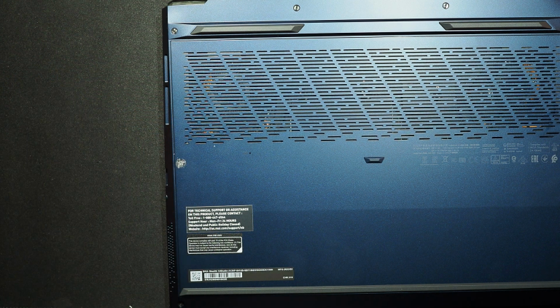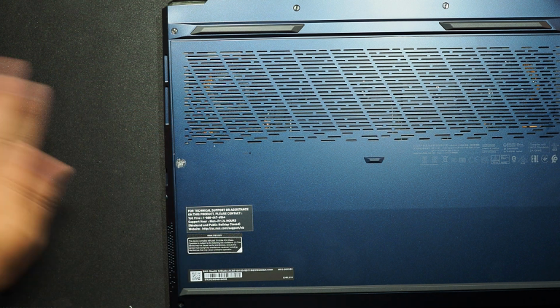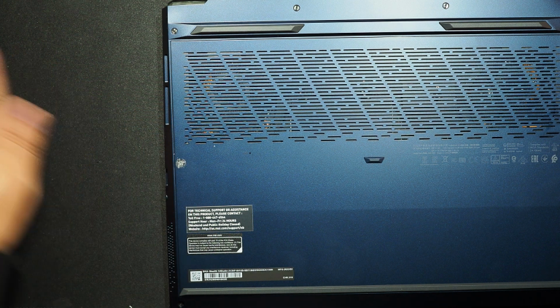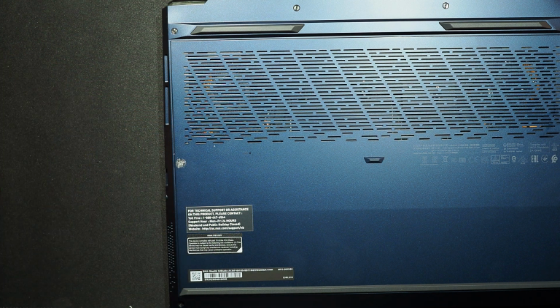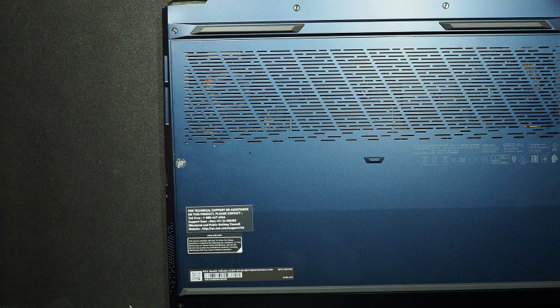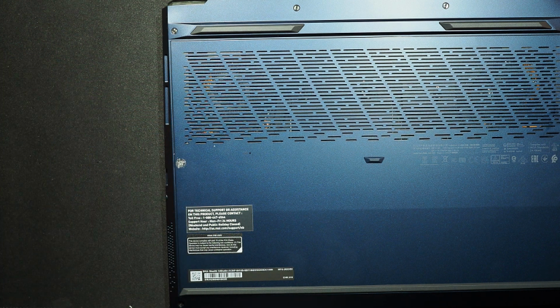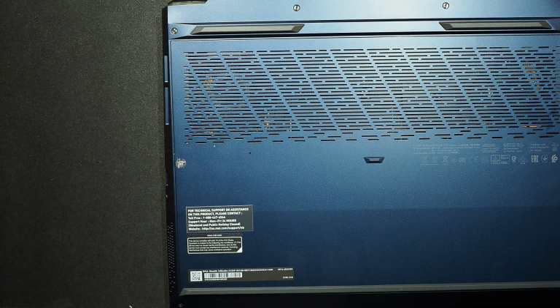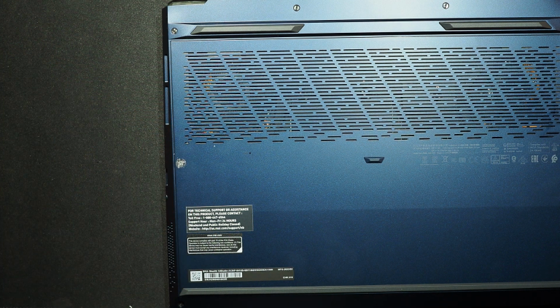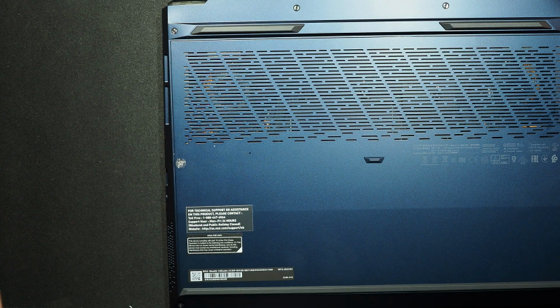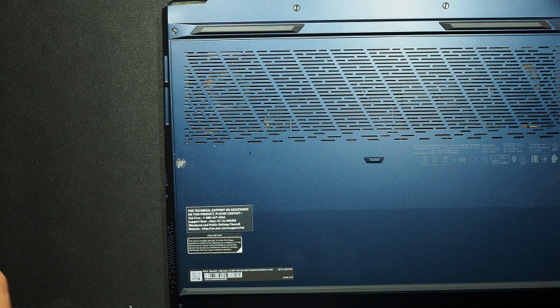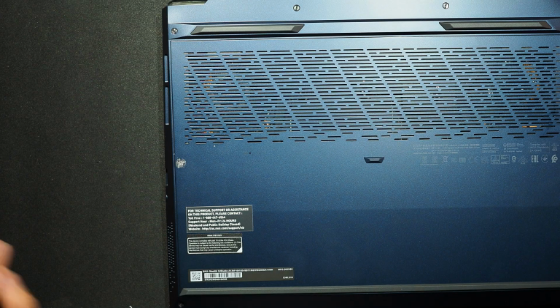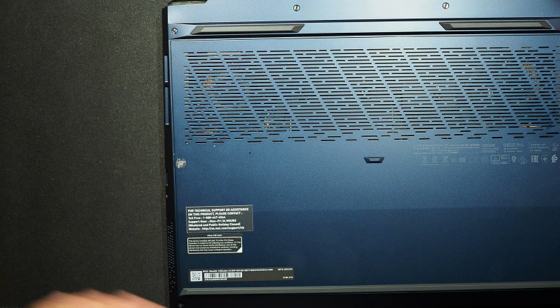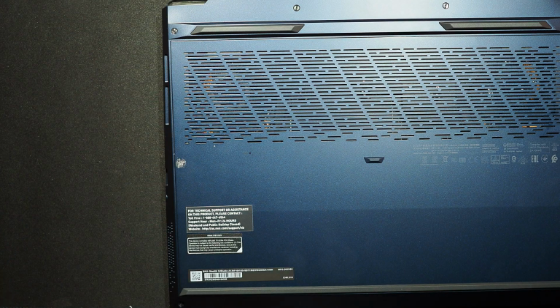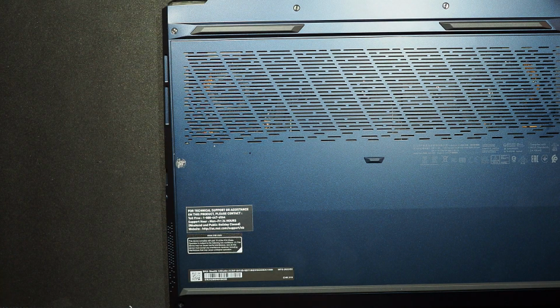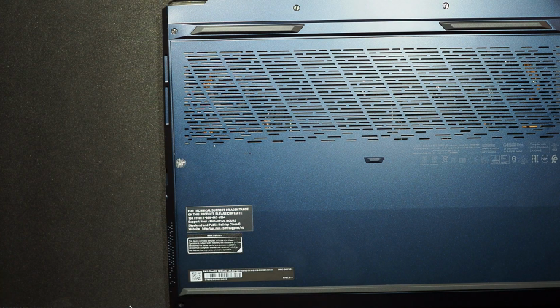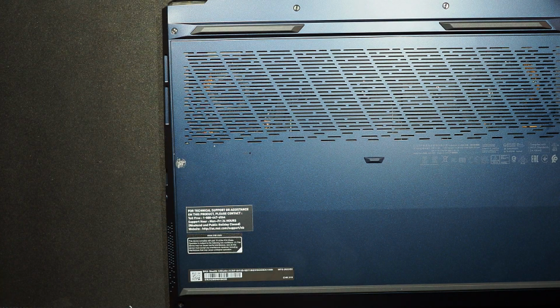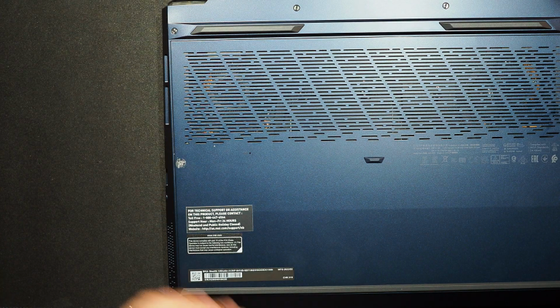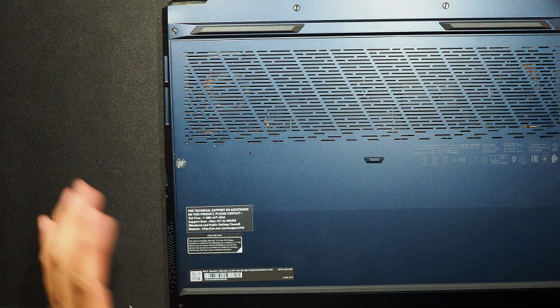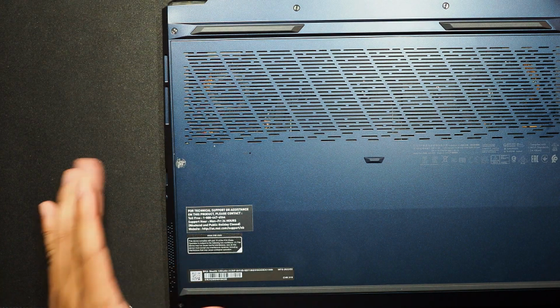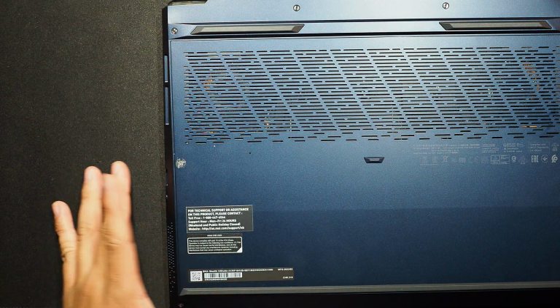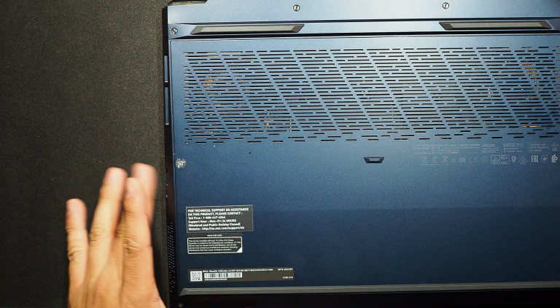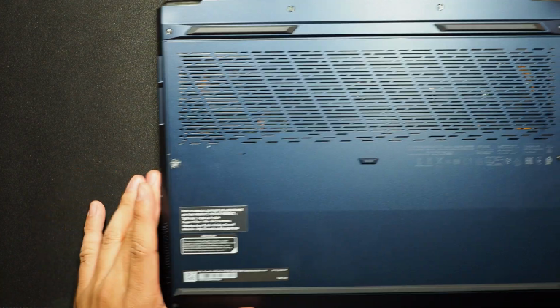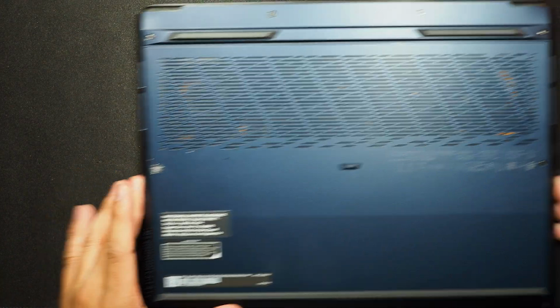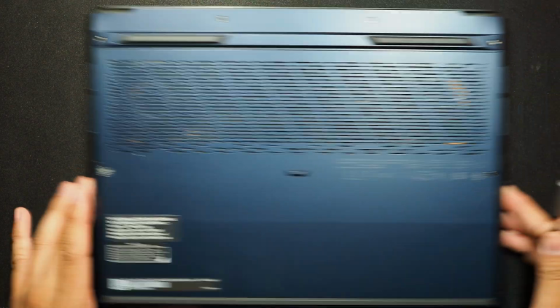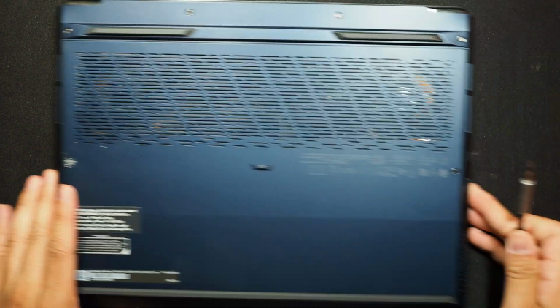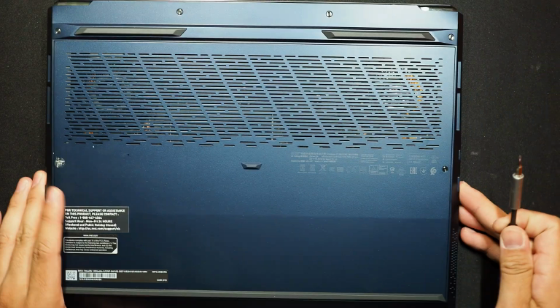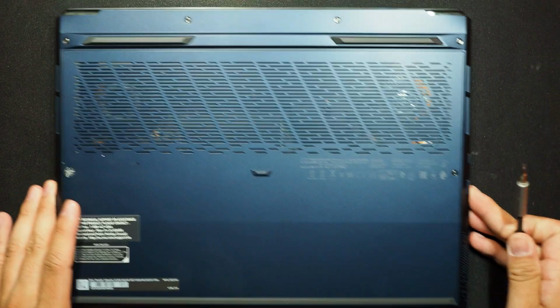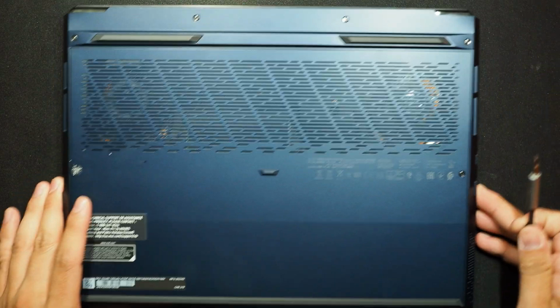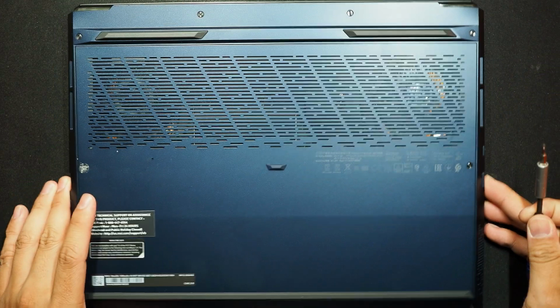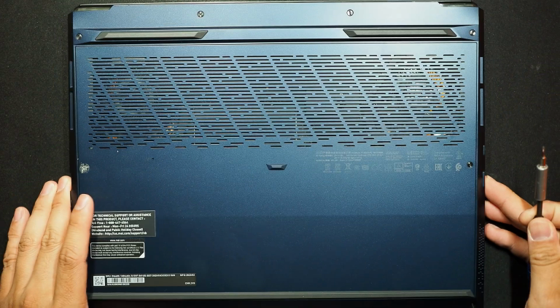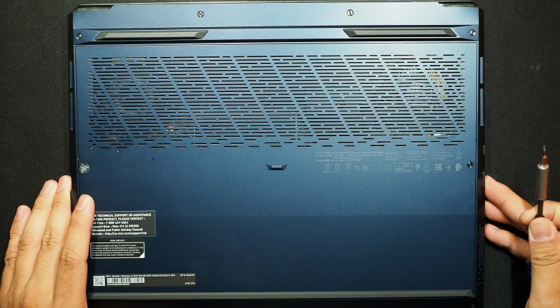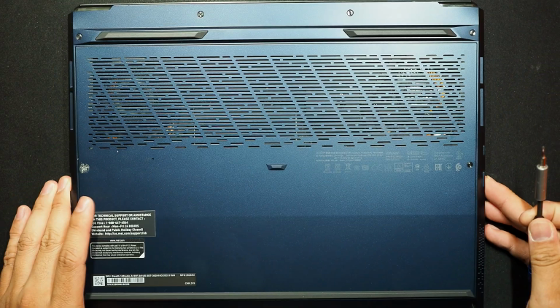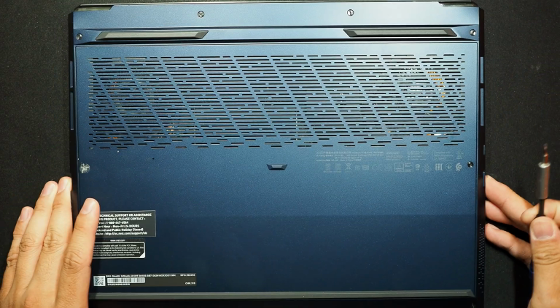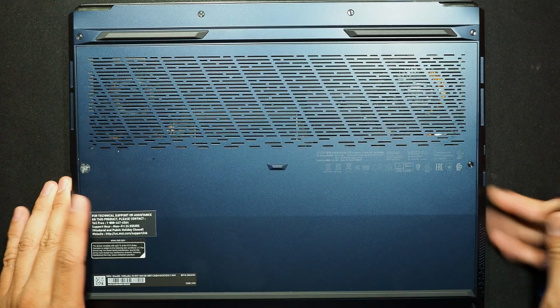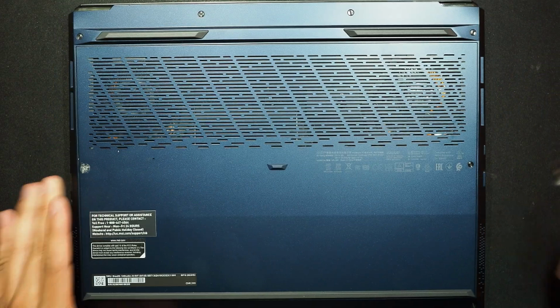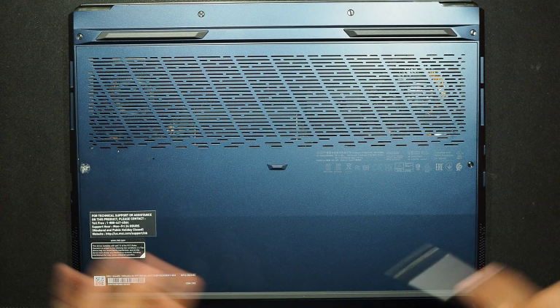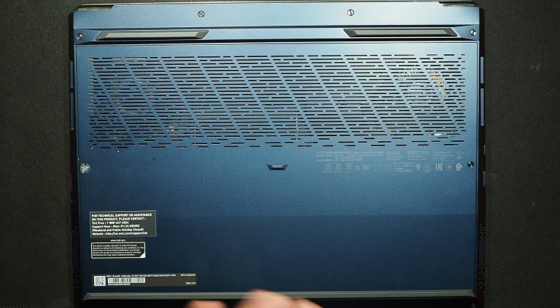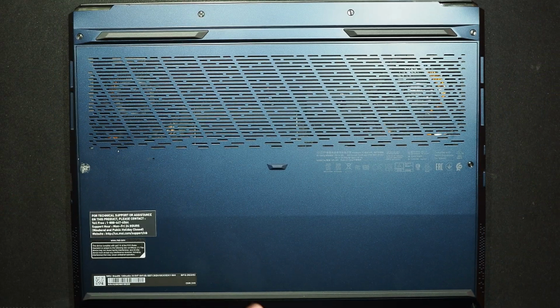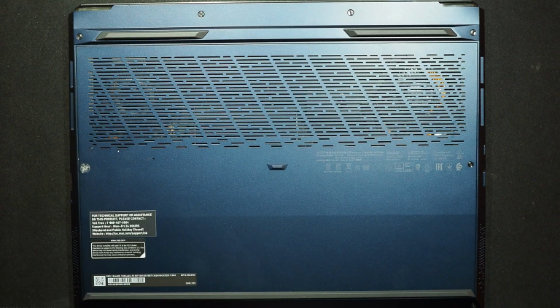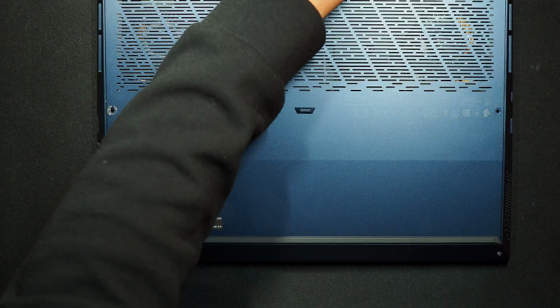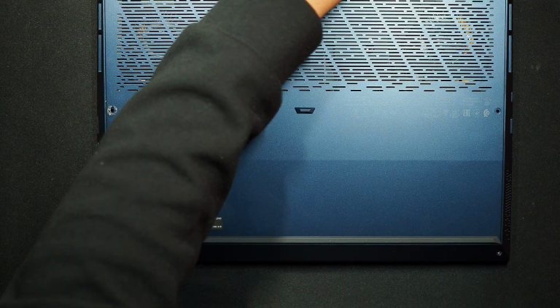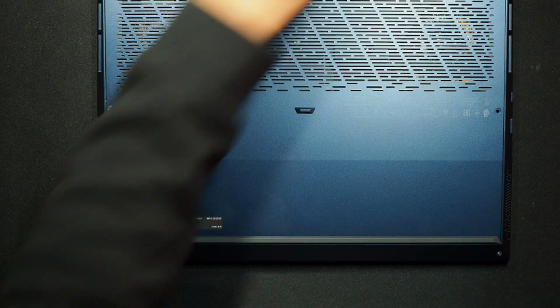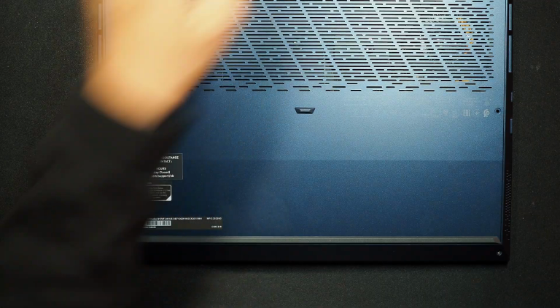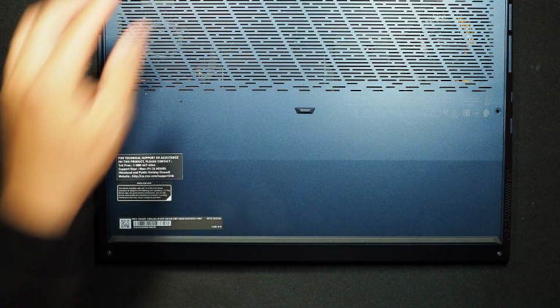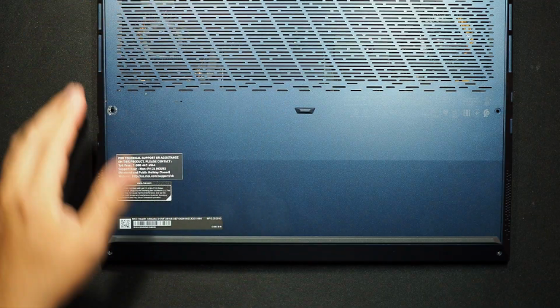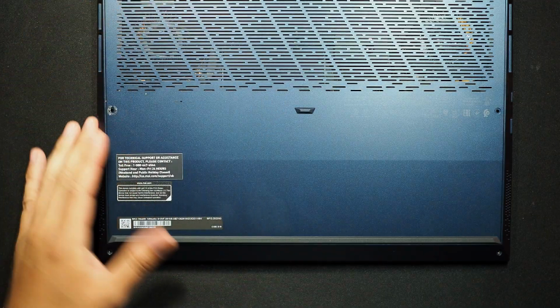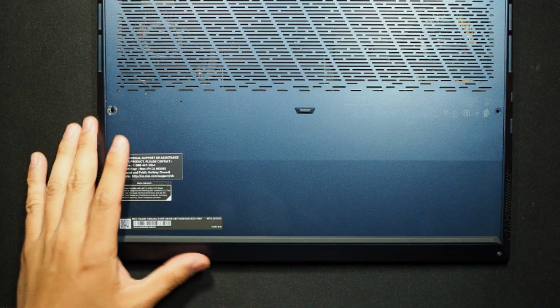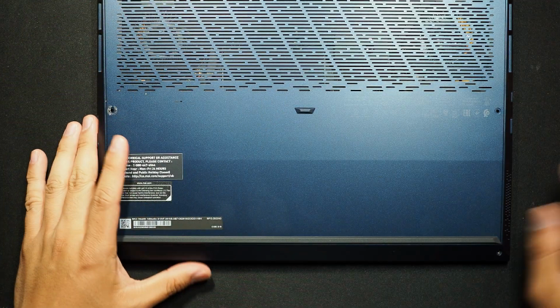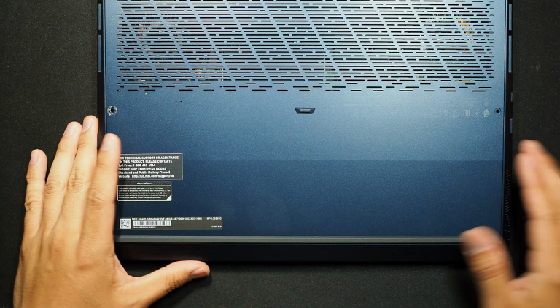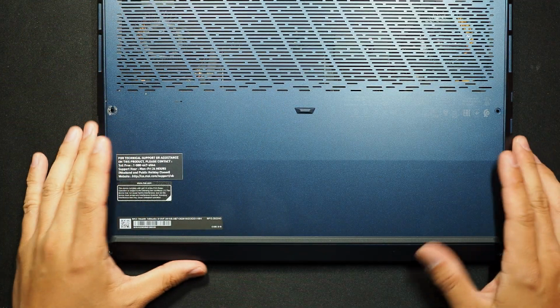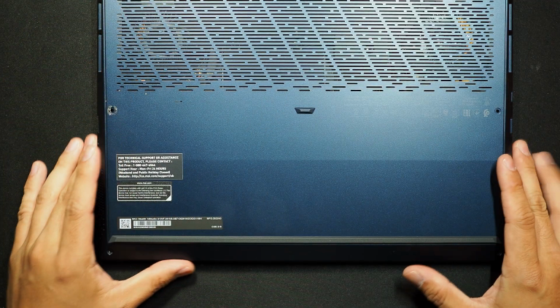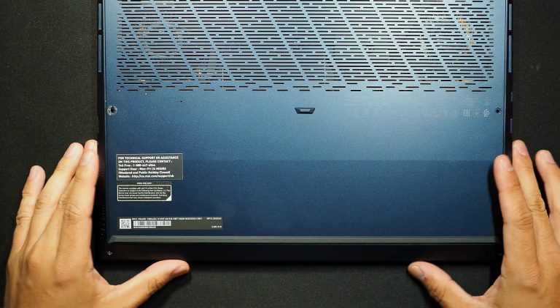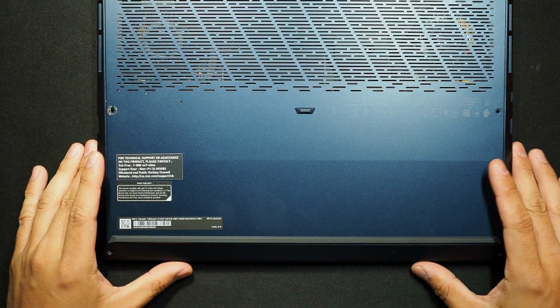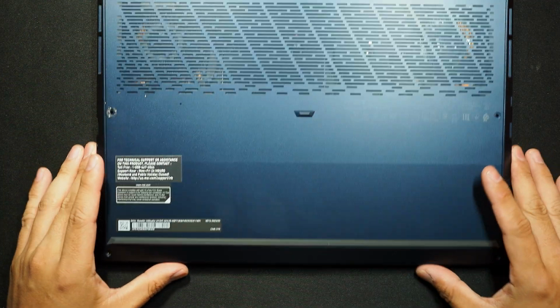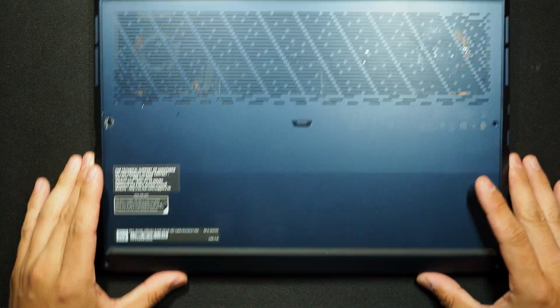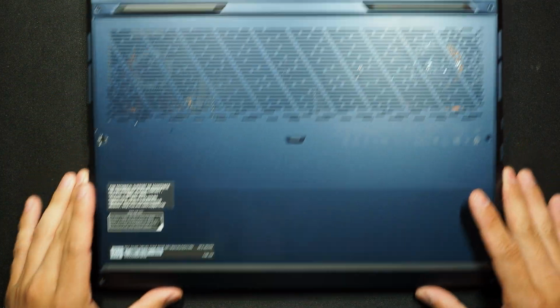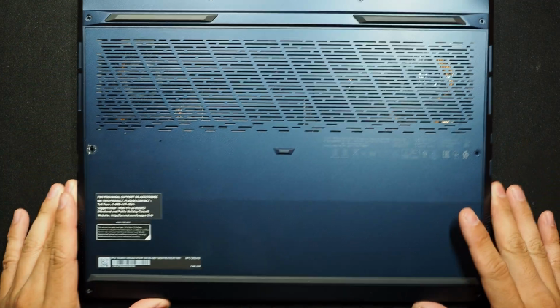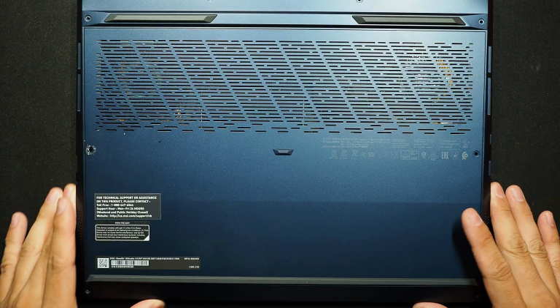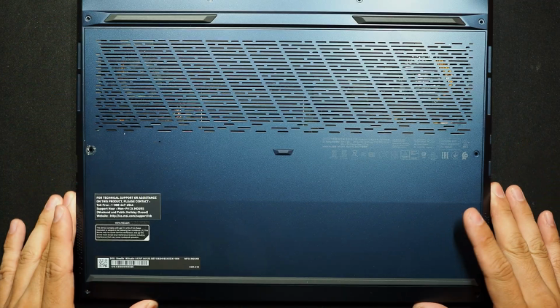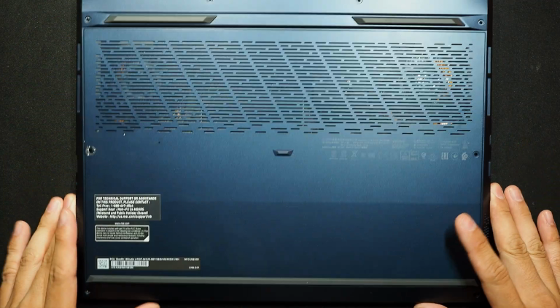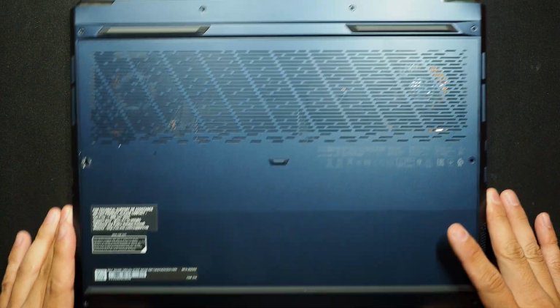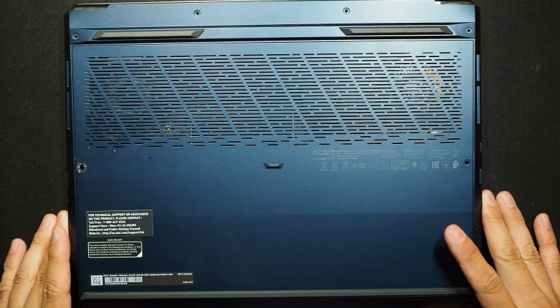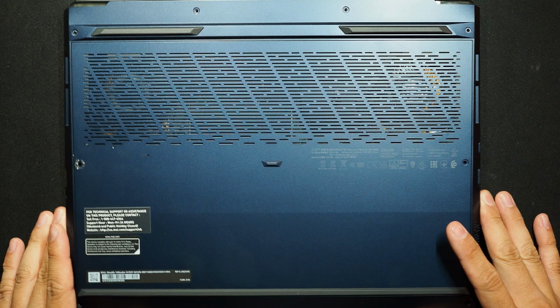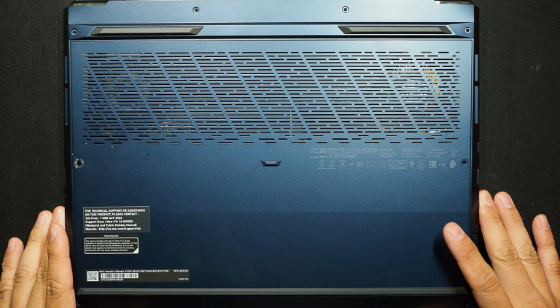So I'll just remove all the screws from this laptop. All screws are now removed.